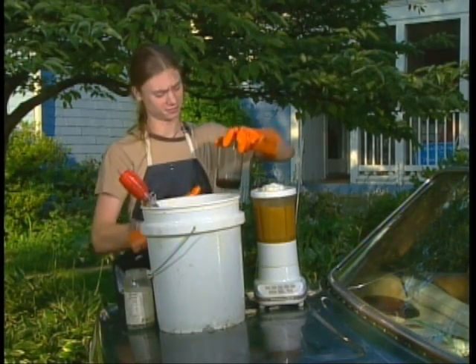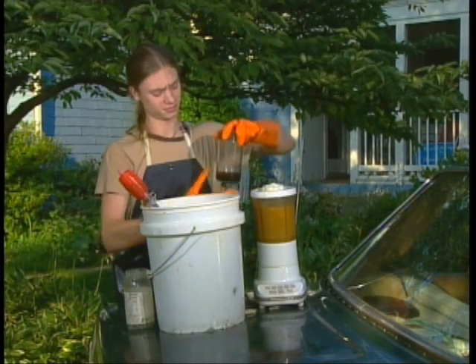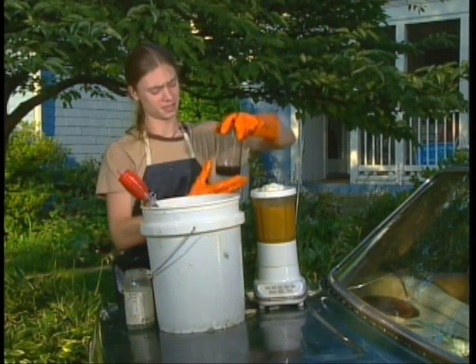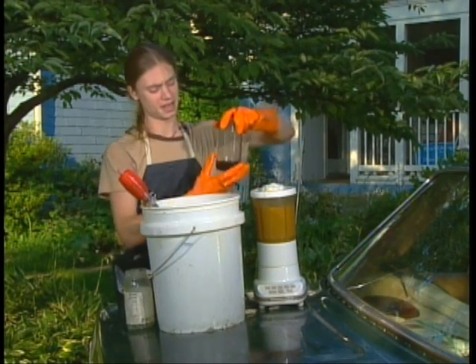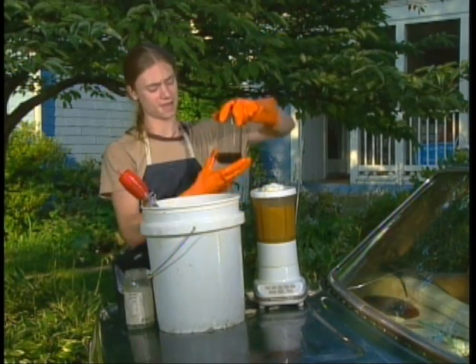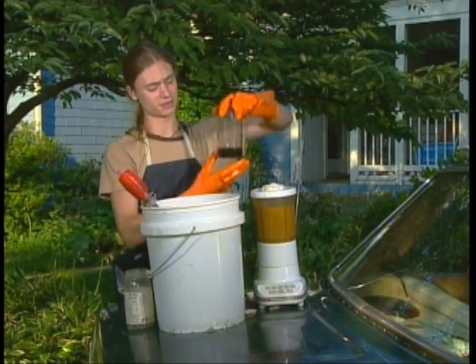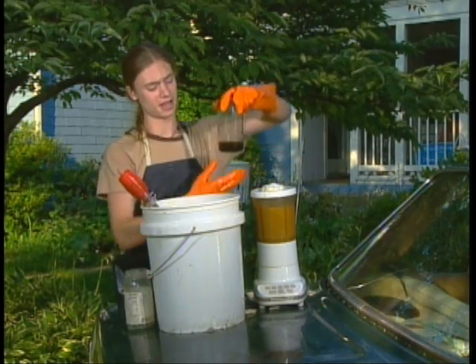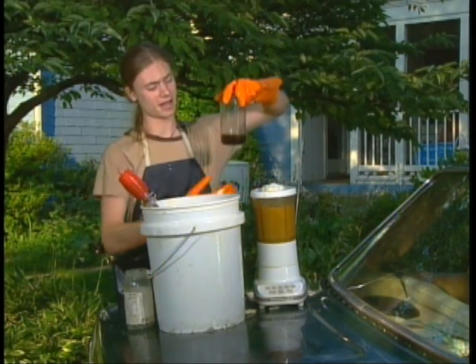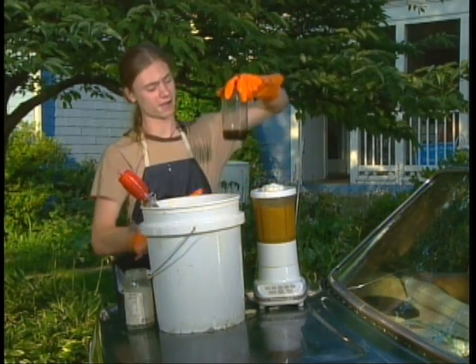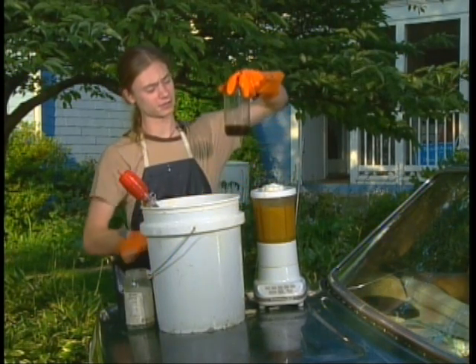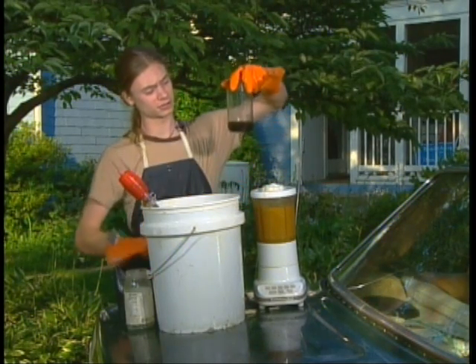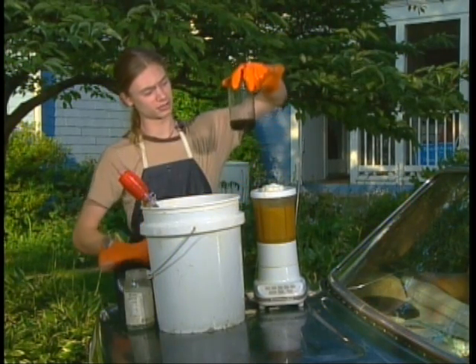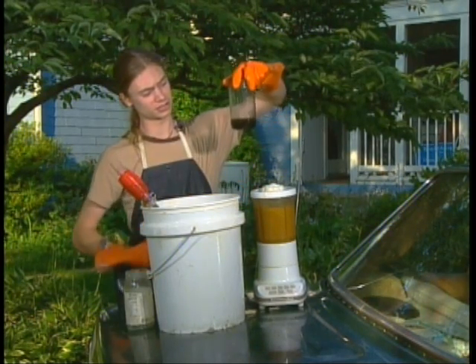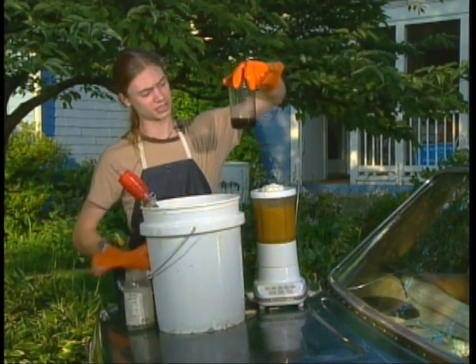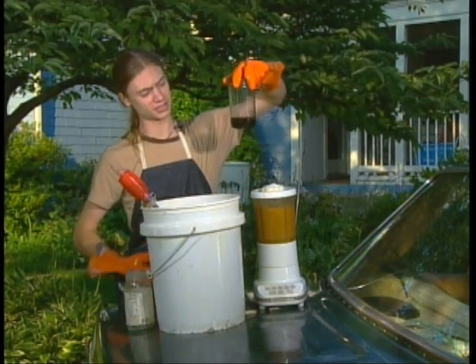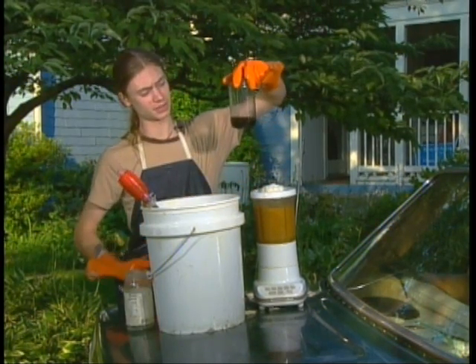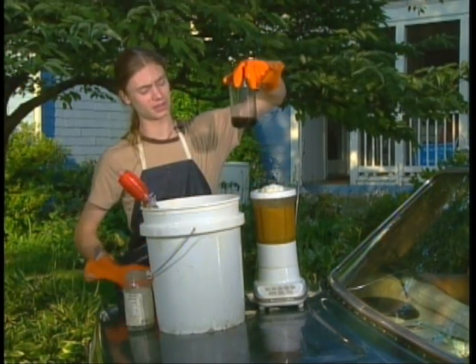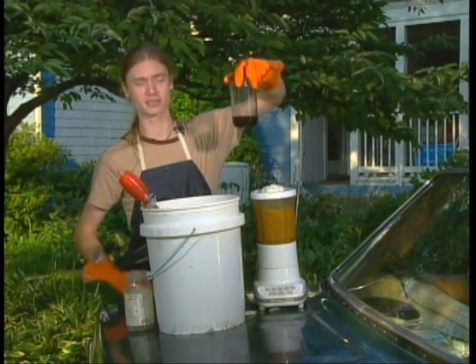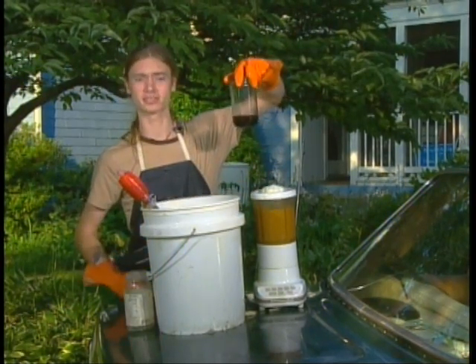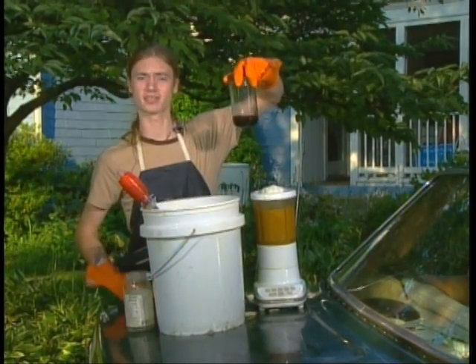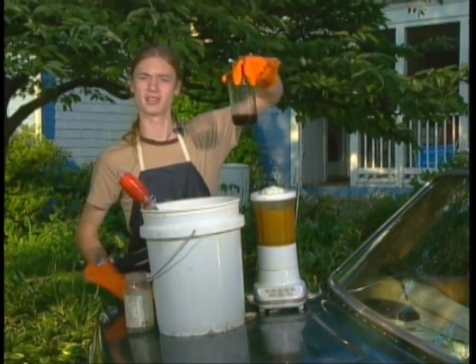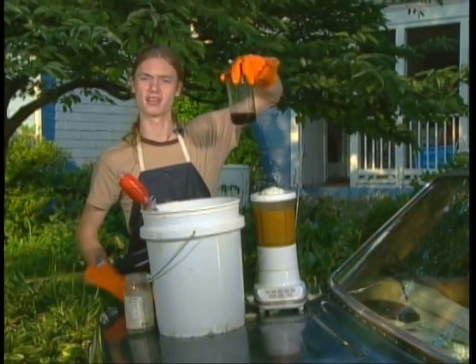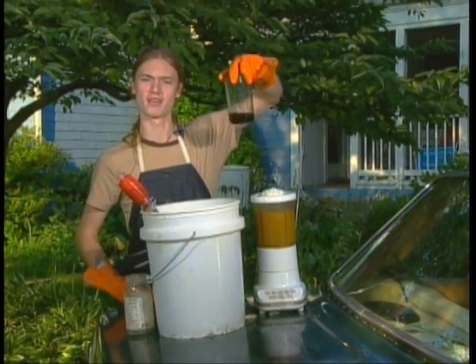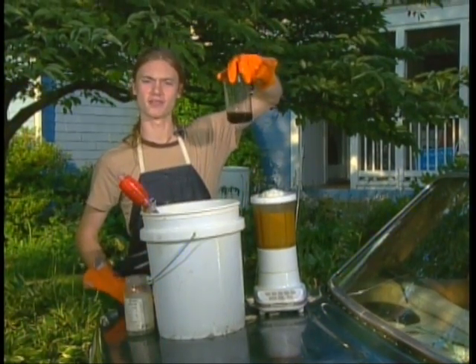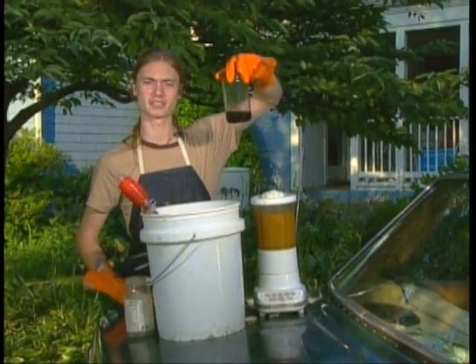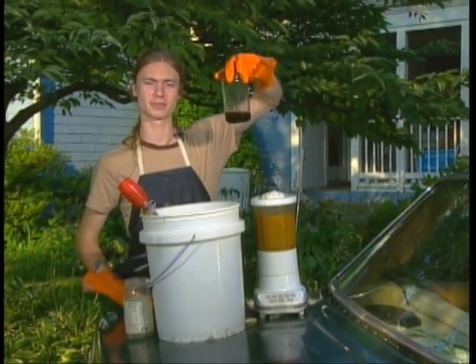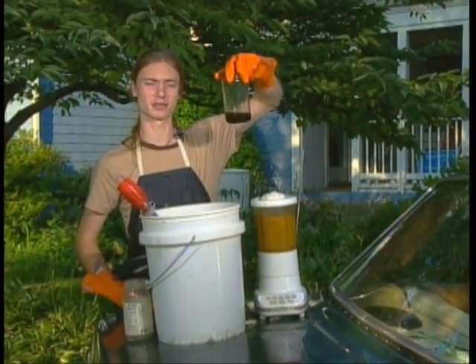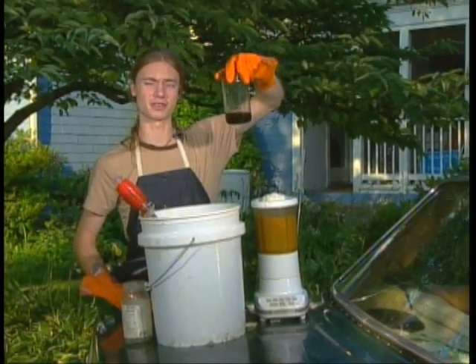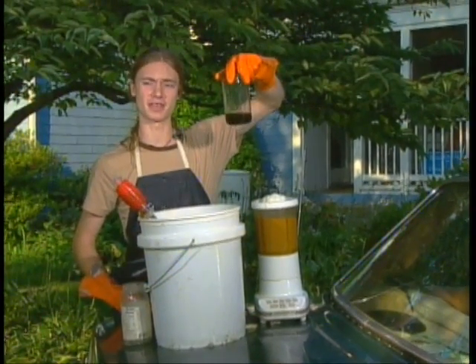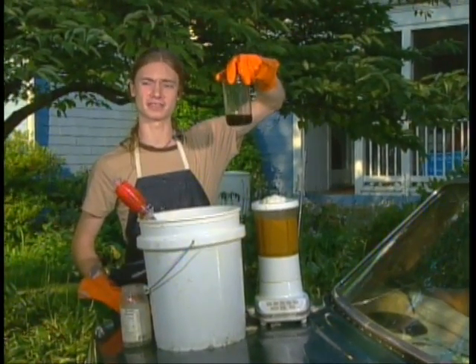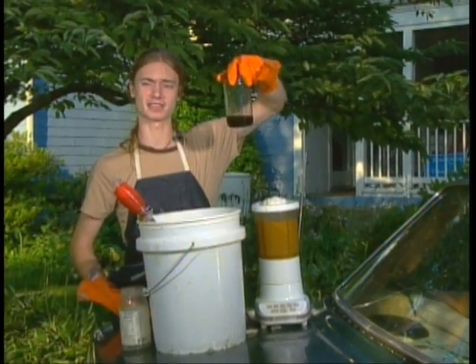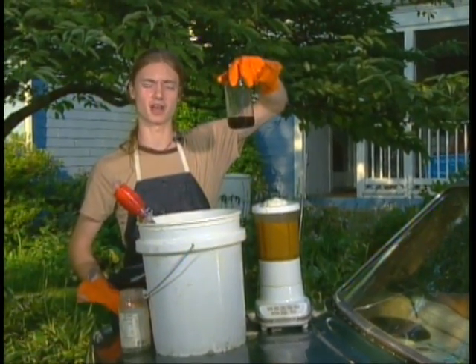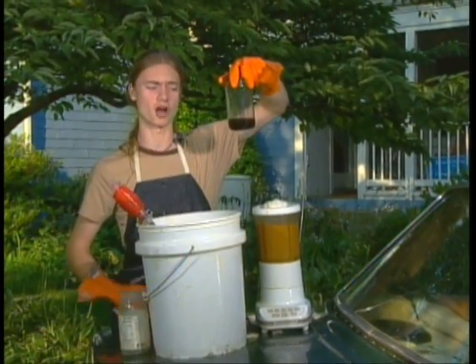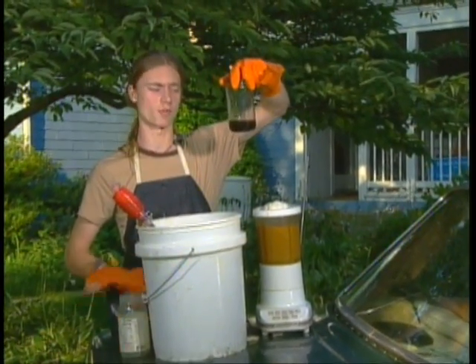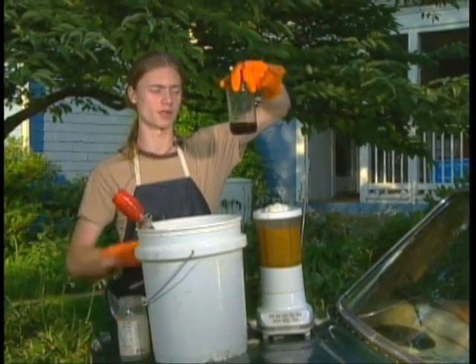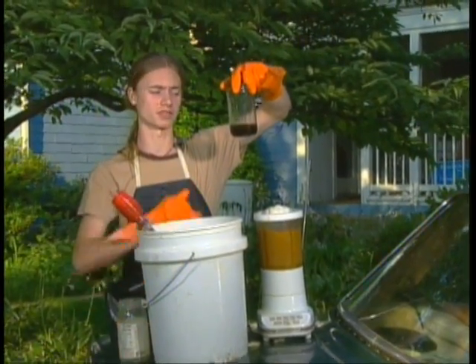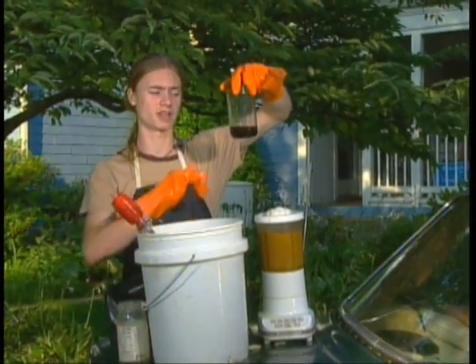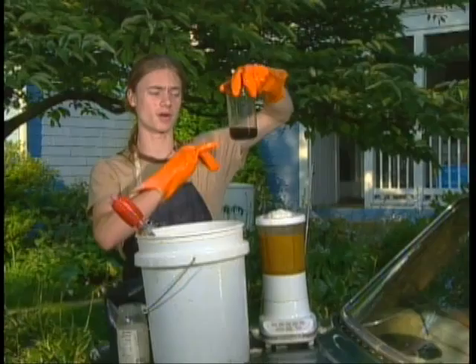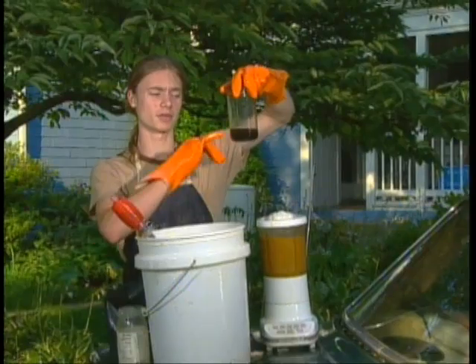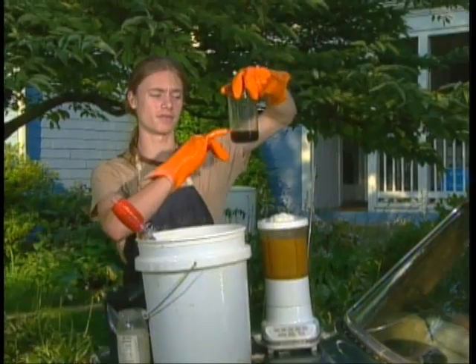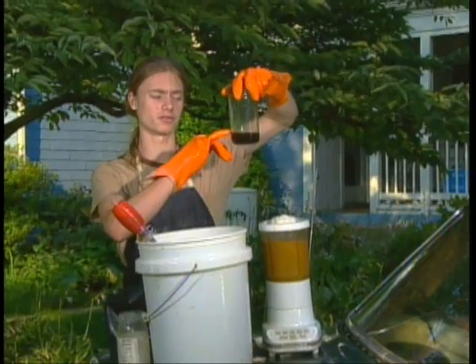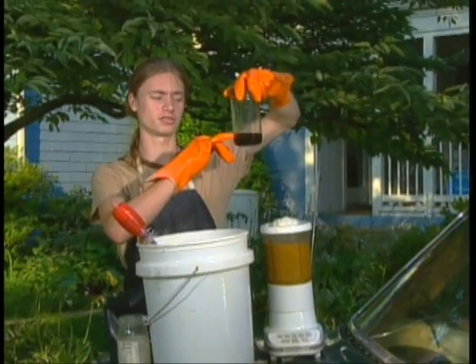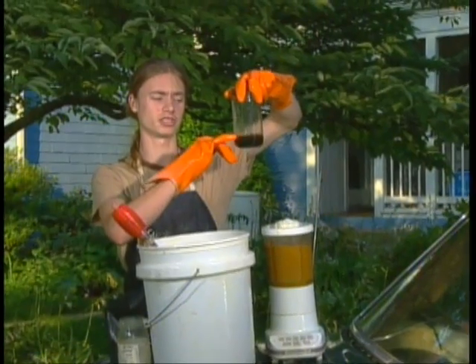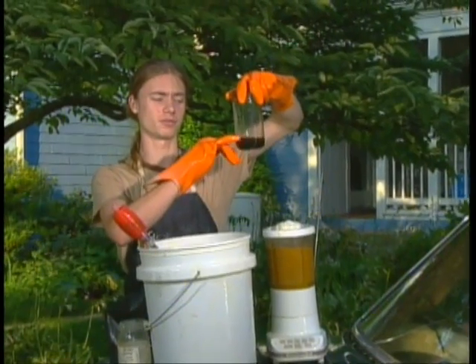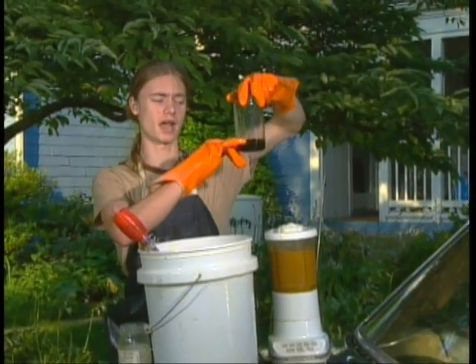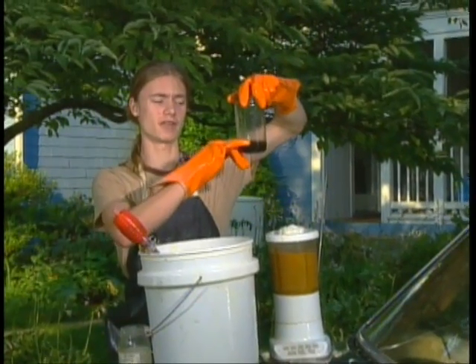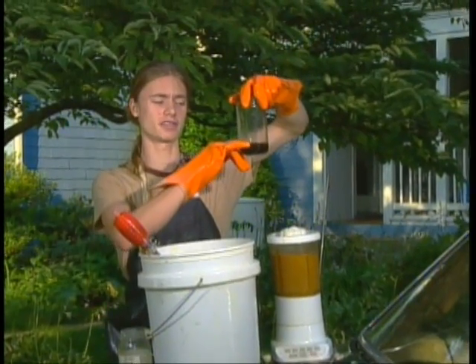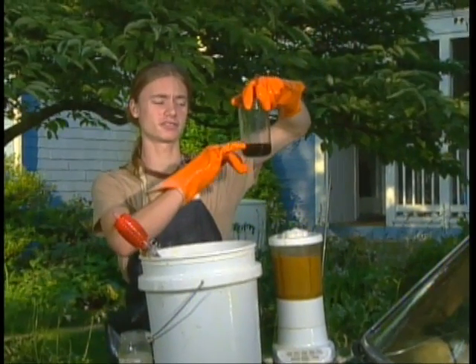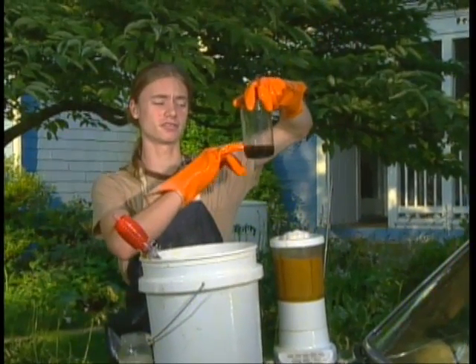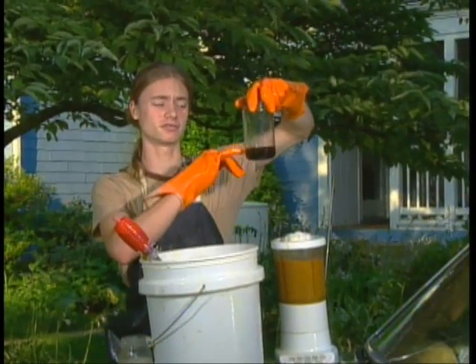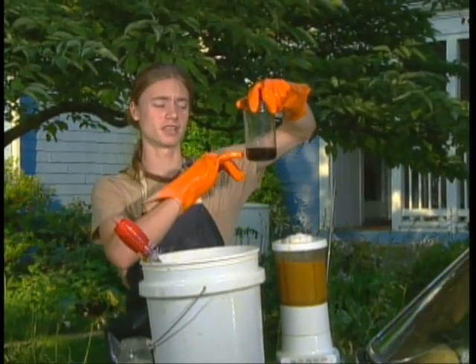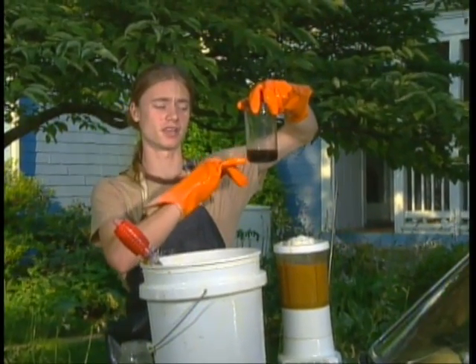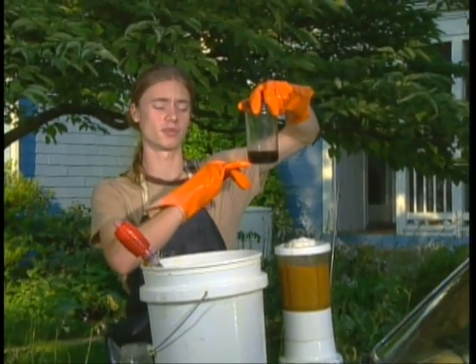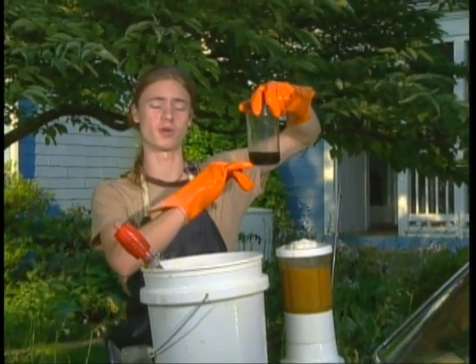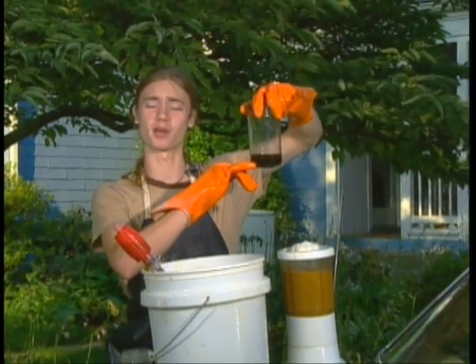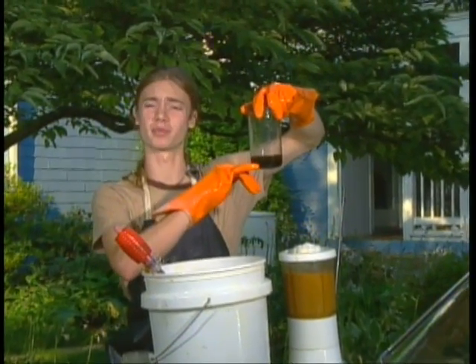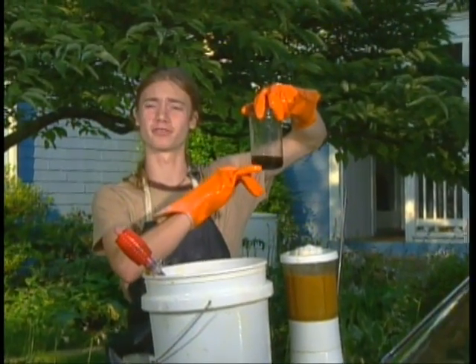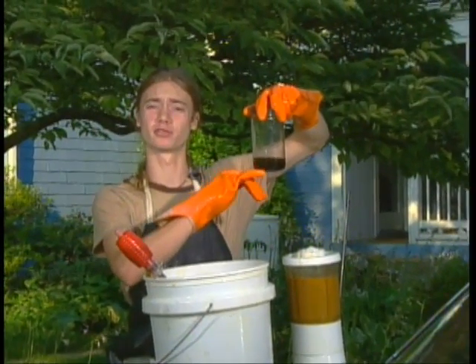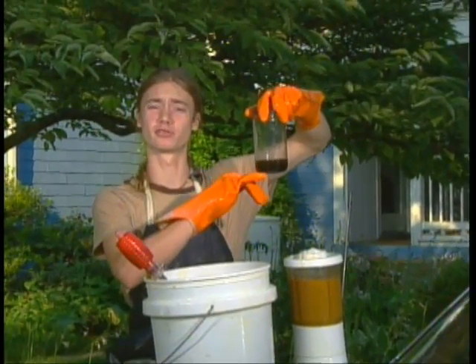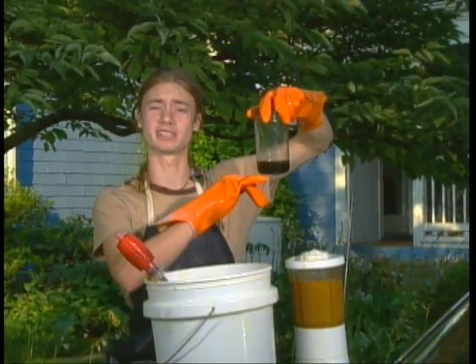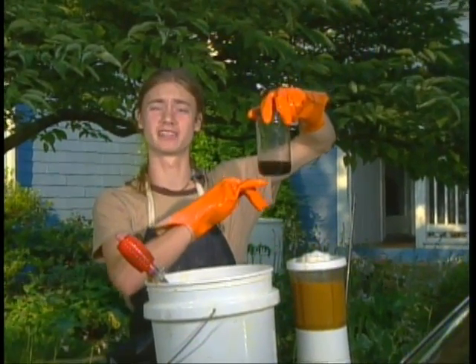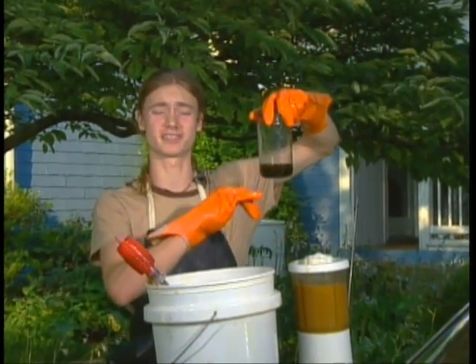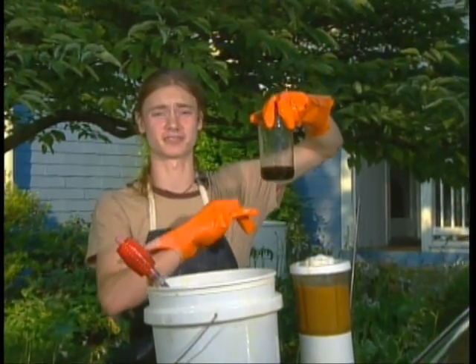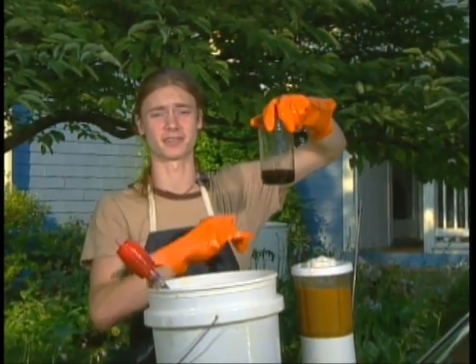After eight hours, you'll see something that looks very similar to this. On the top level, you see biodiesel. On the bottom level, you see glycerin.